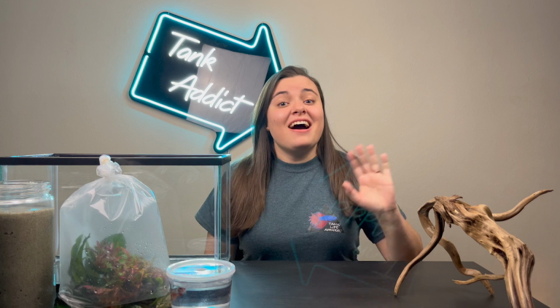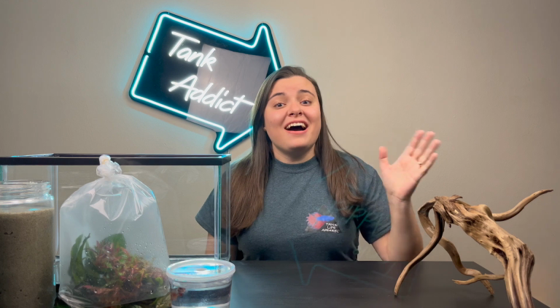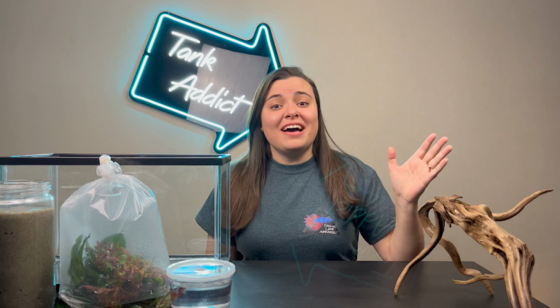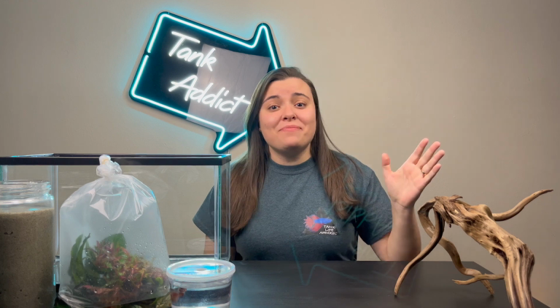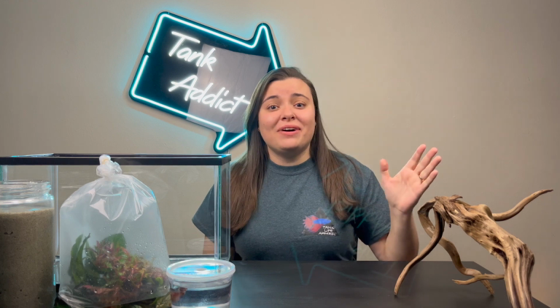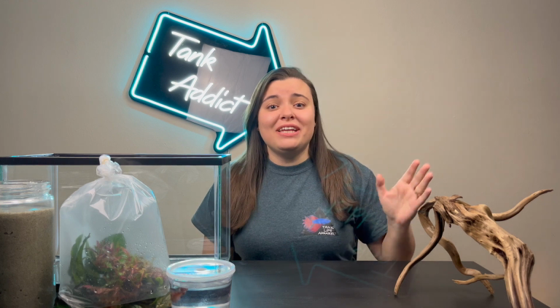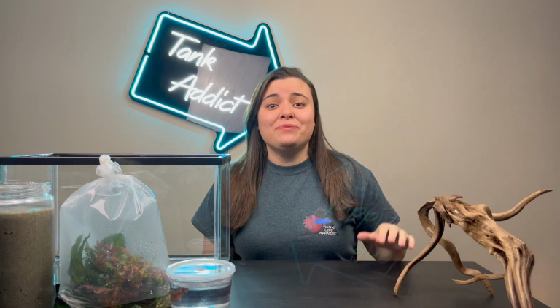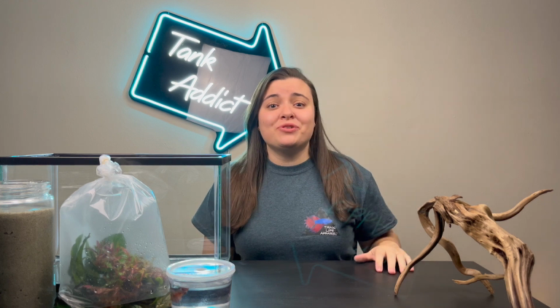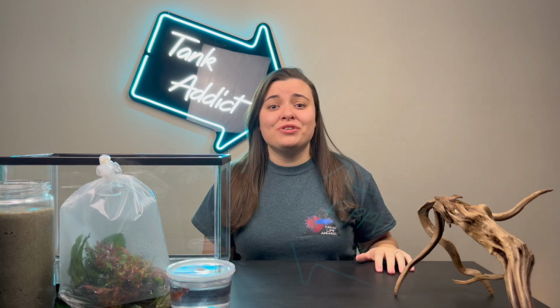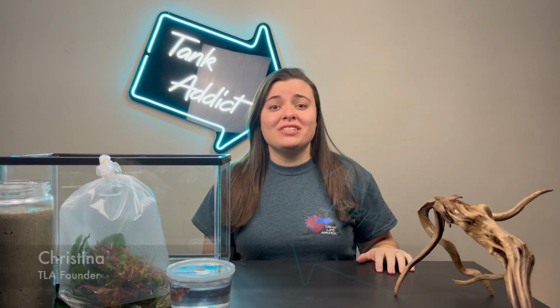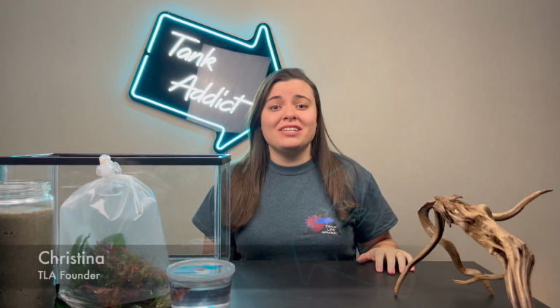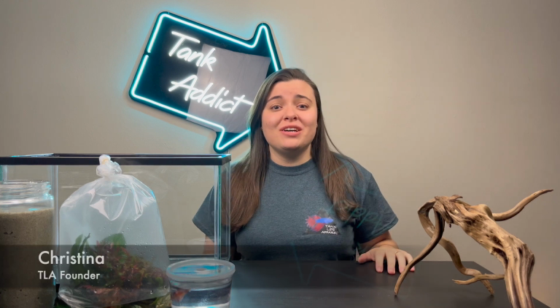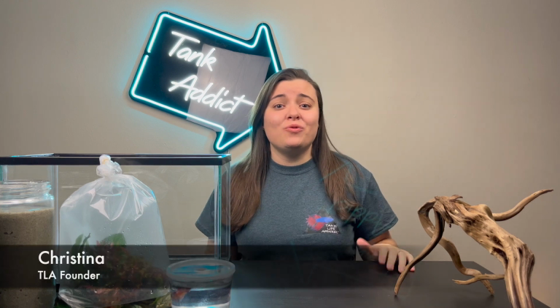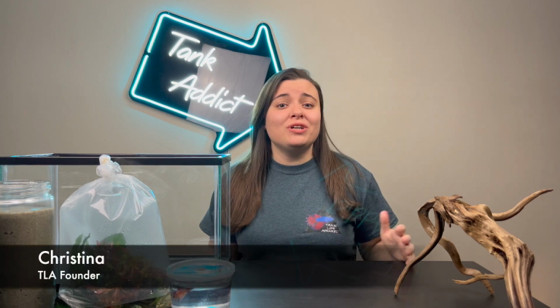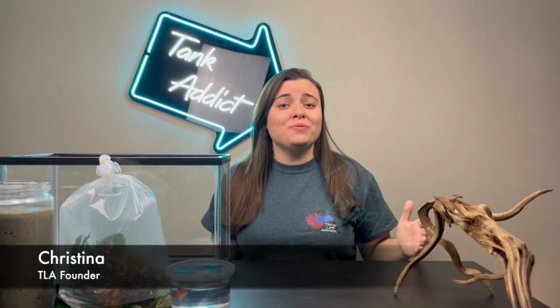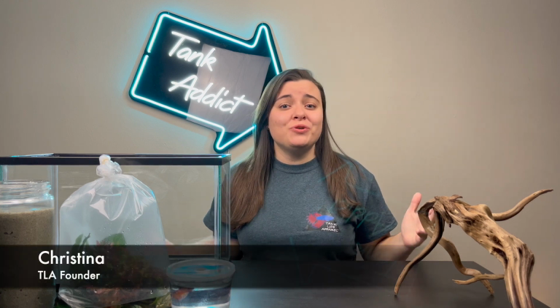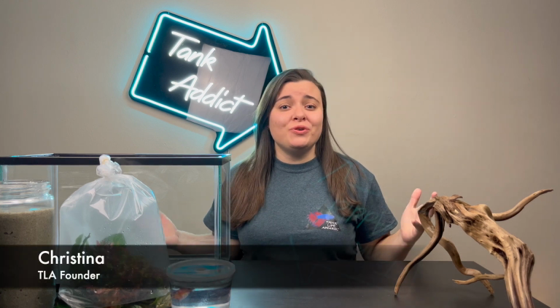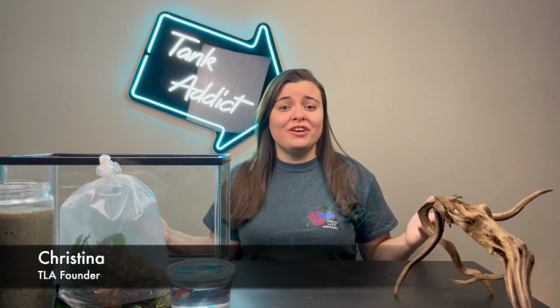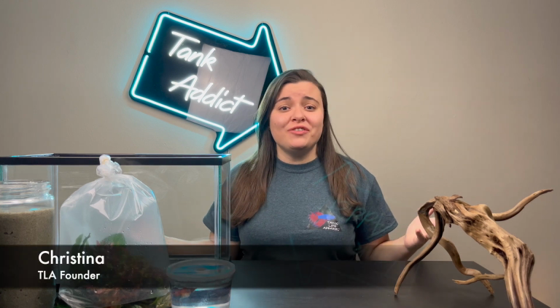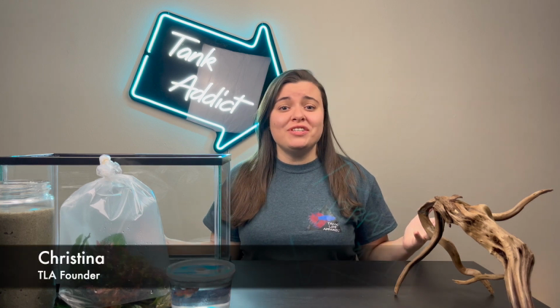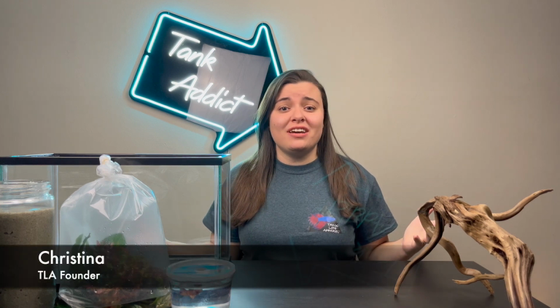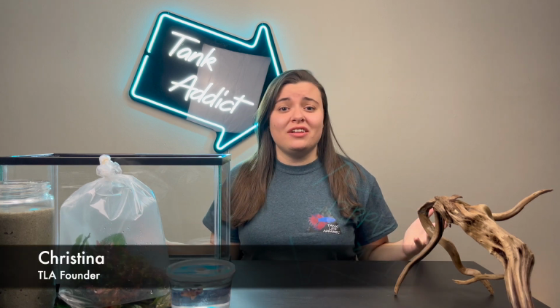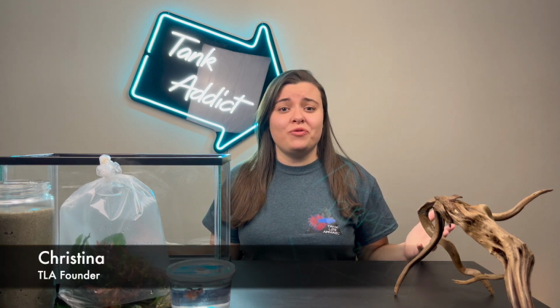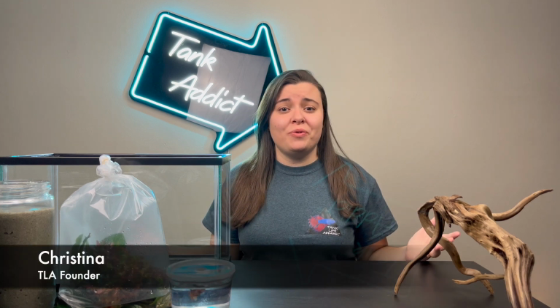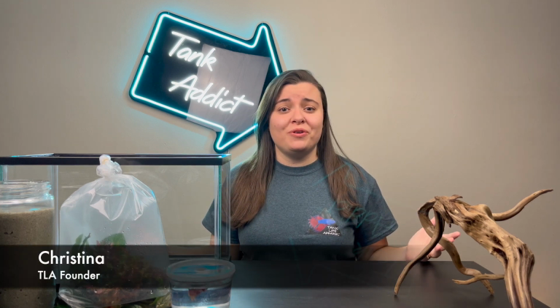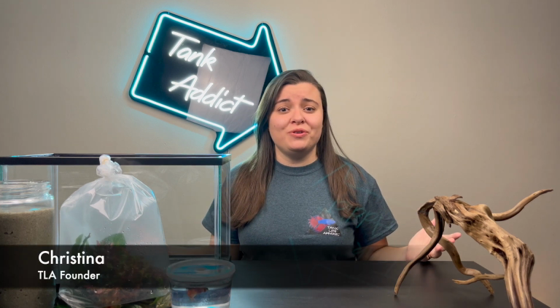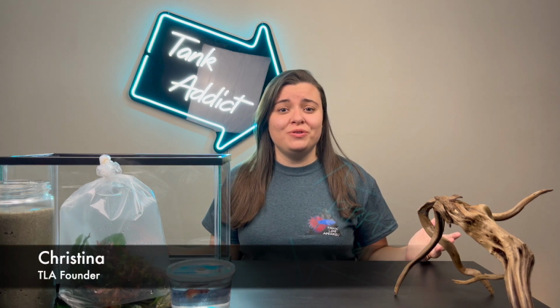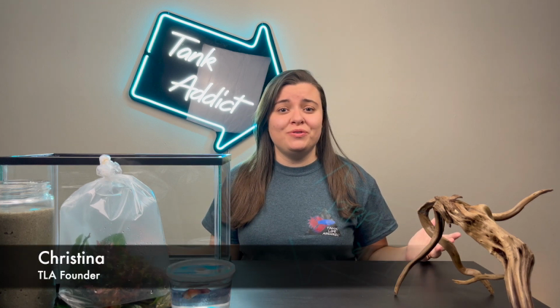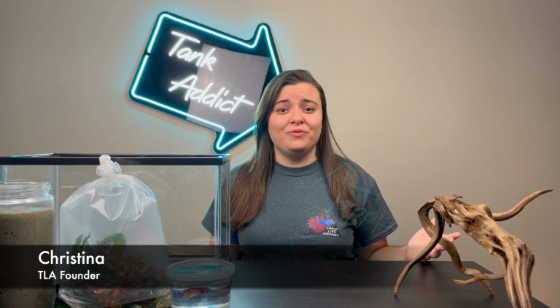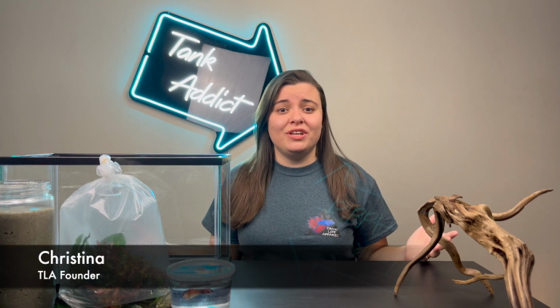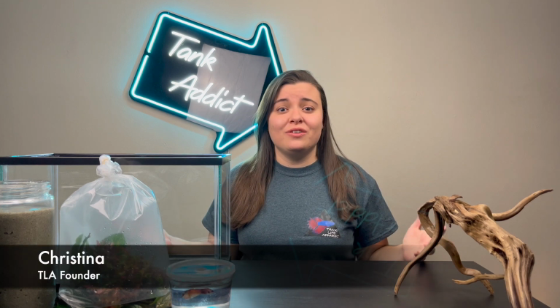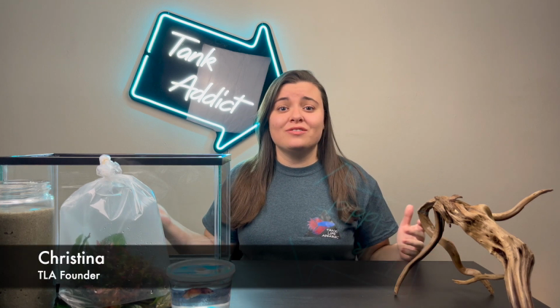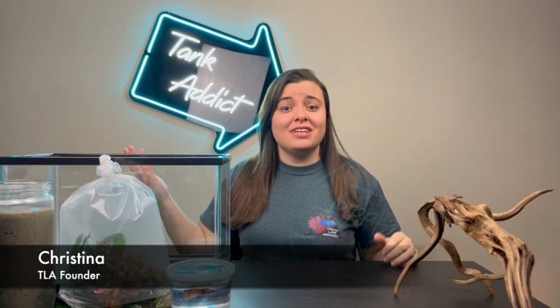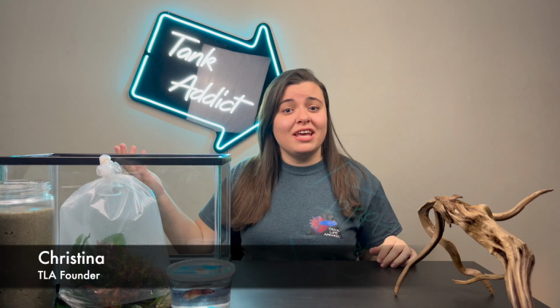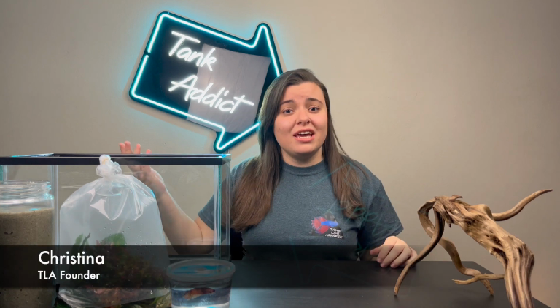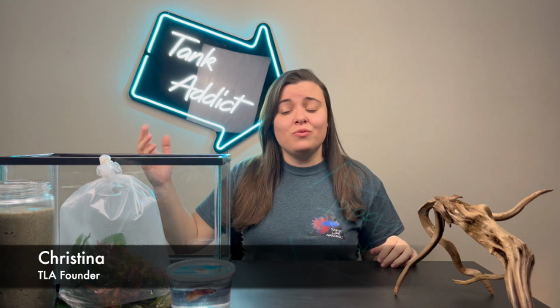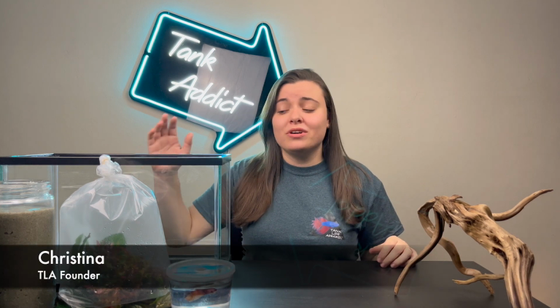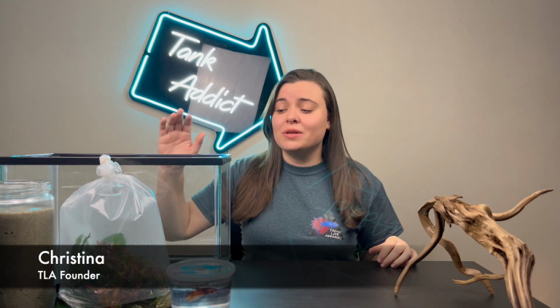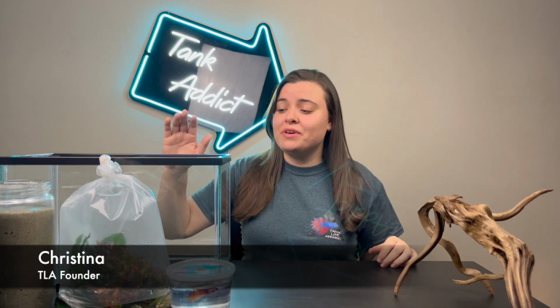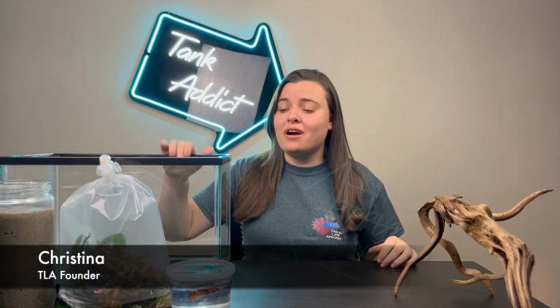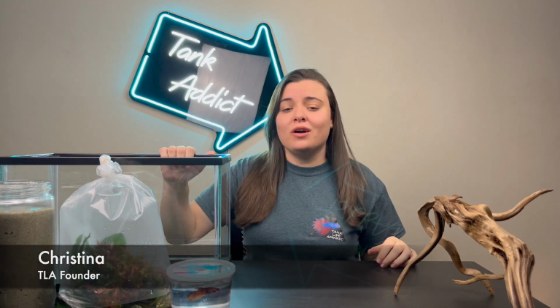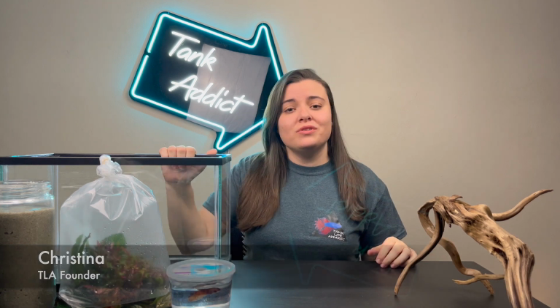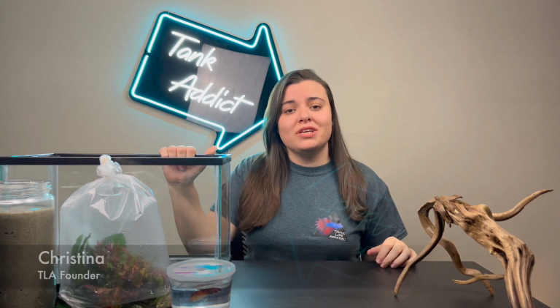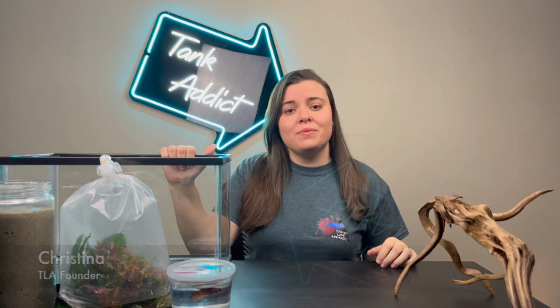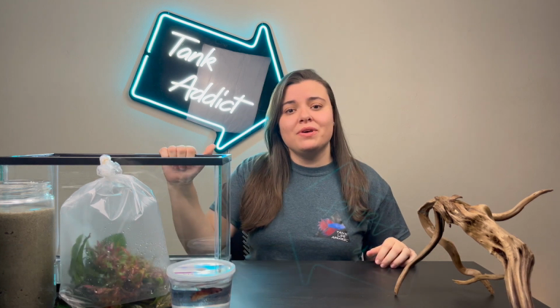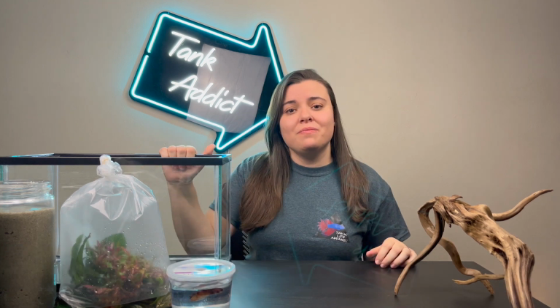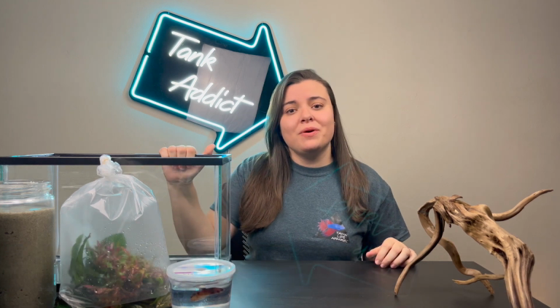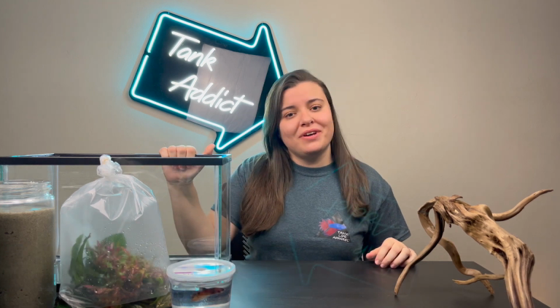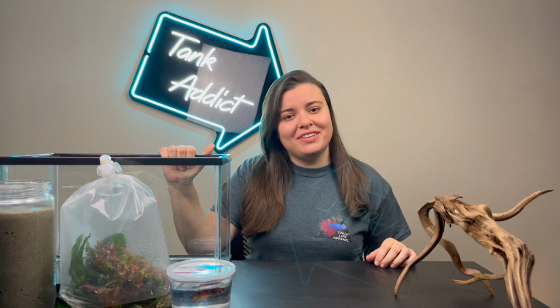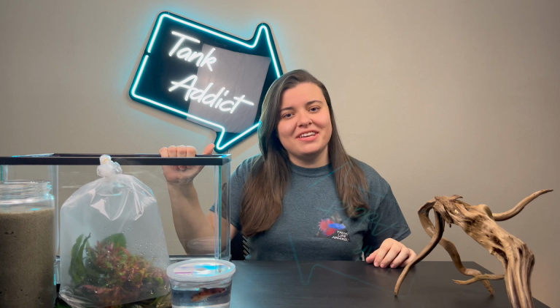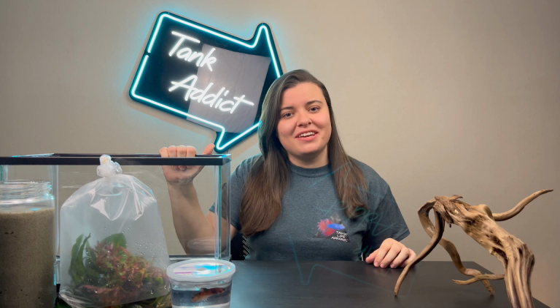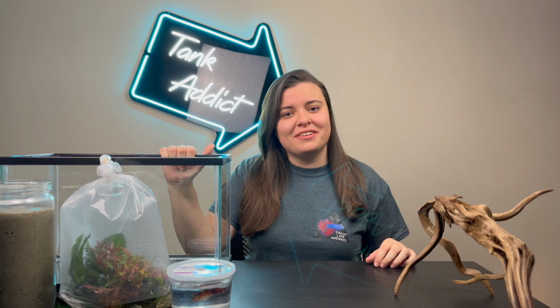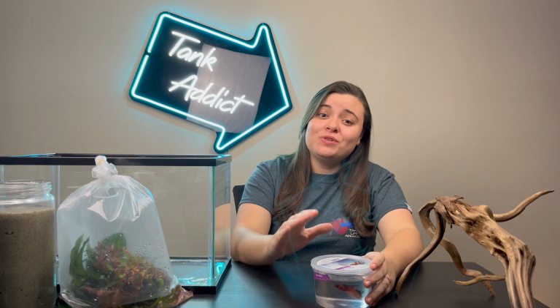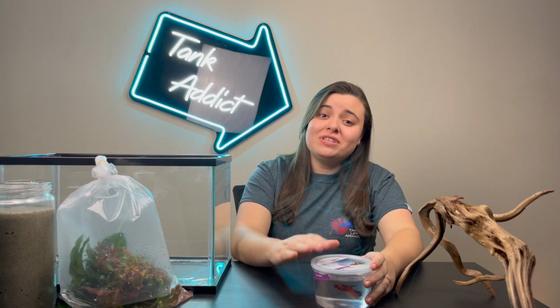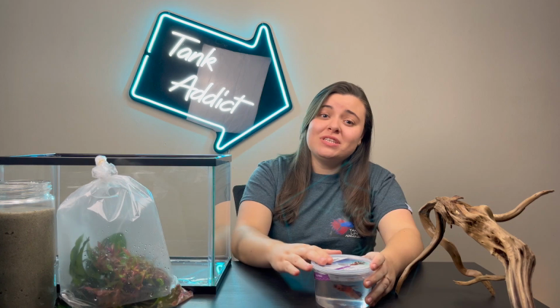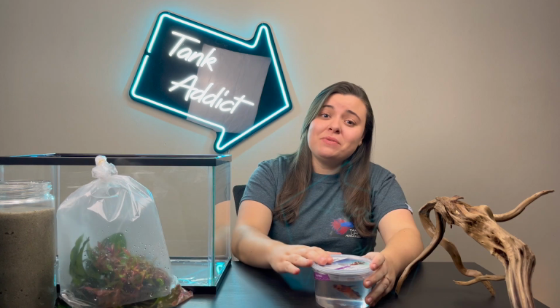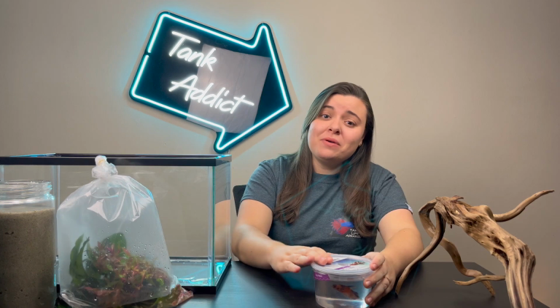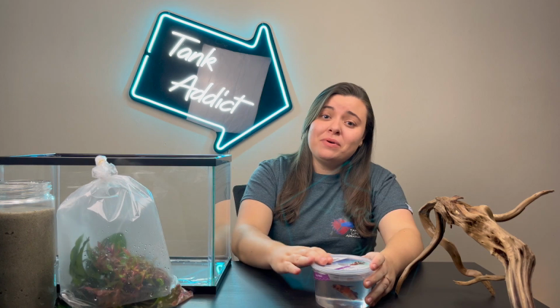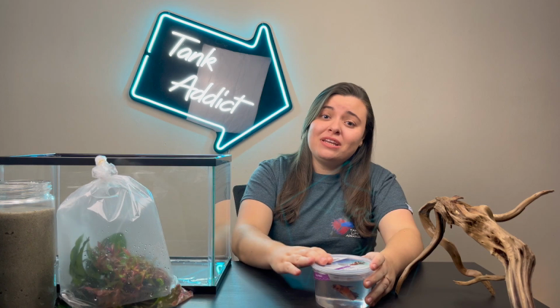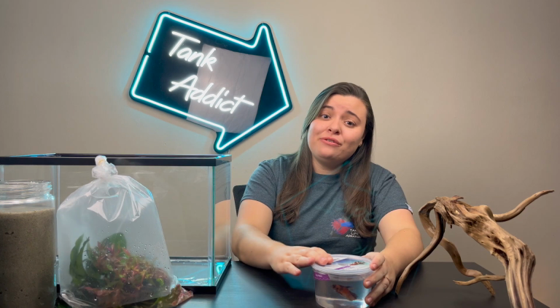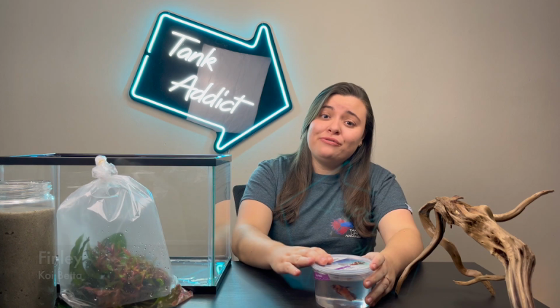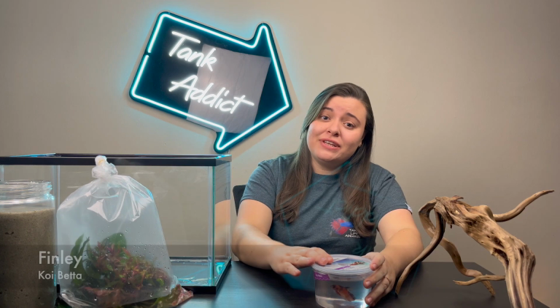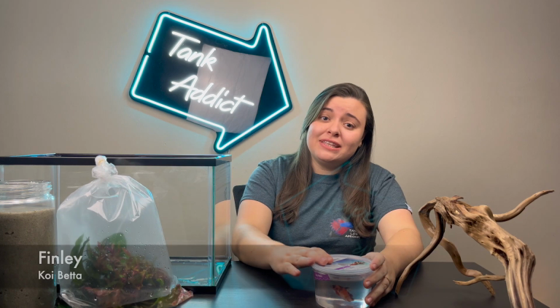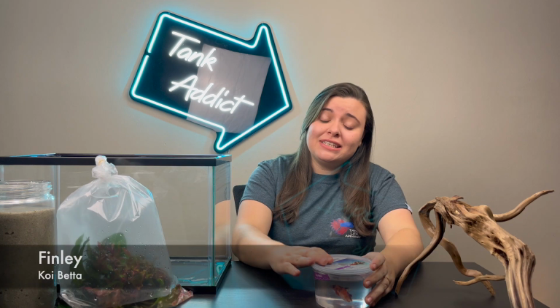Hi, my name is Christina. Welcome to another Tank Love and Pearl YouTube video. Today we're going to be aquascaping my beta tank. So this is my beta, Finley.